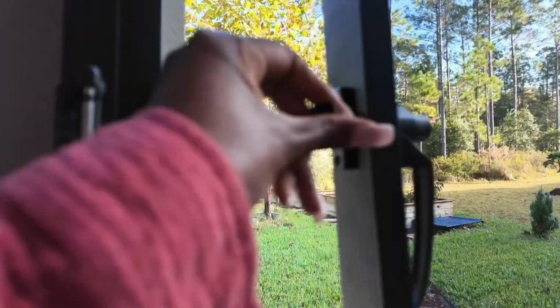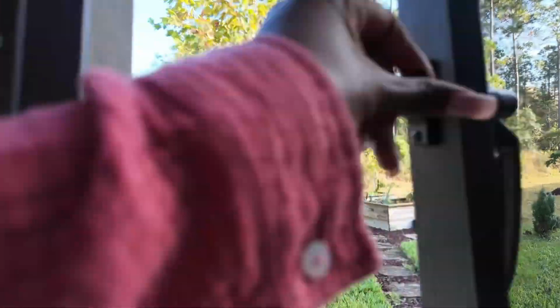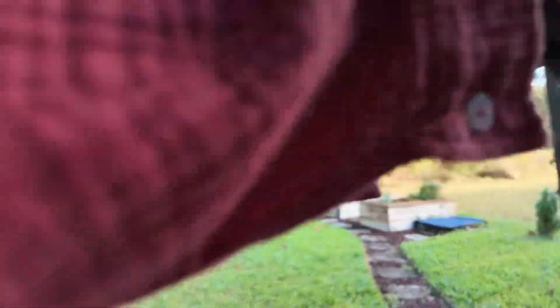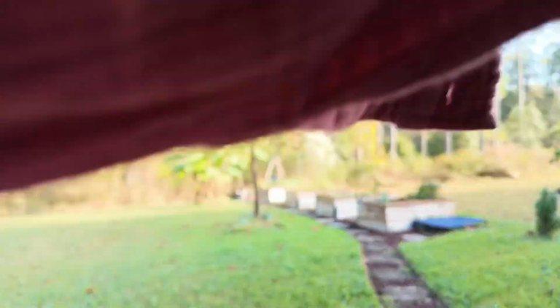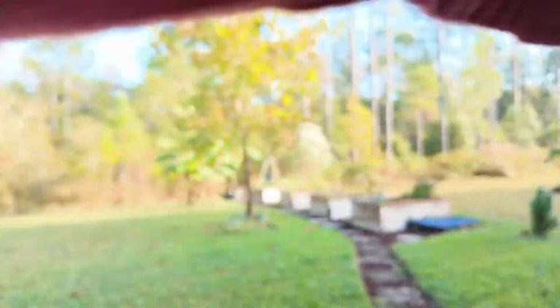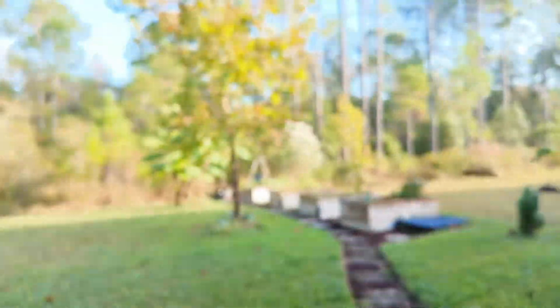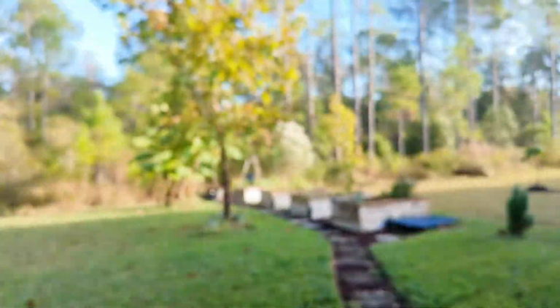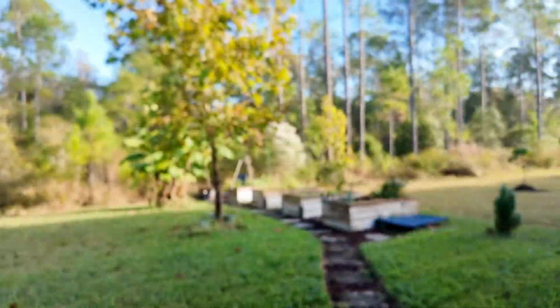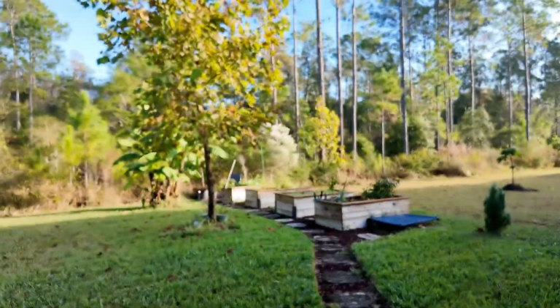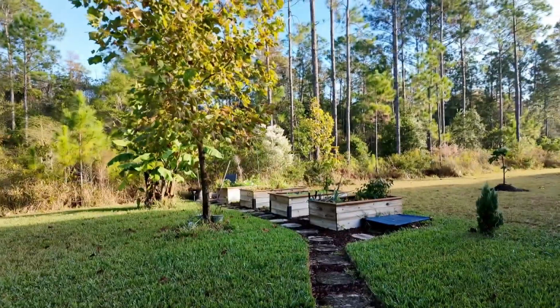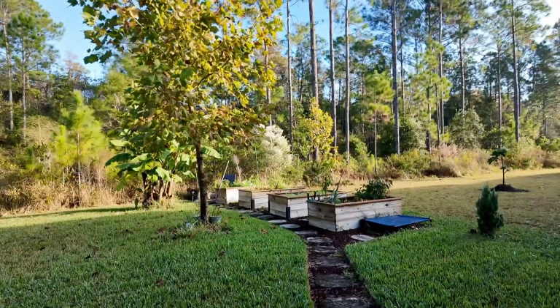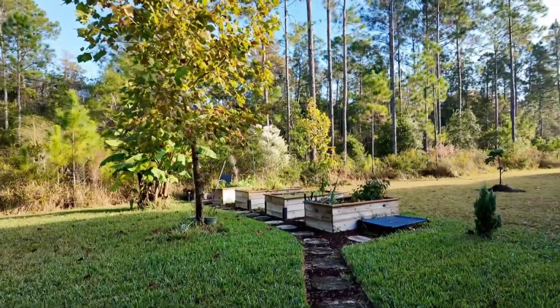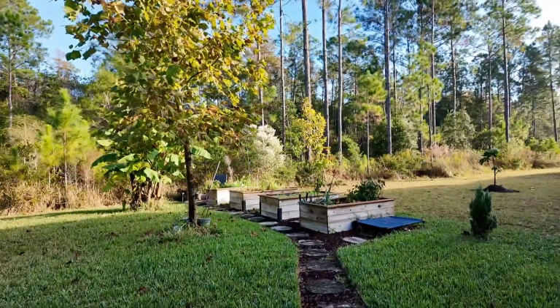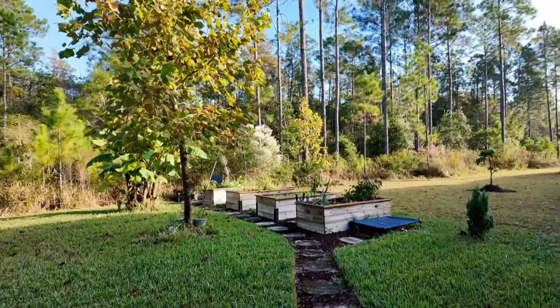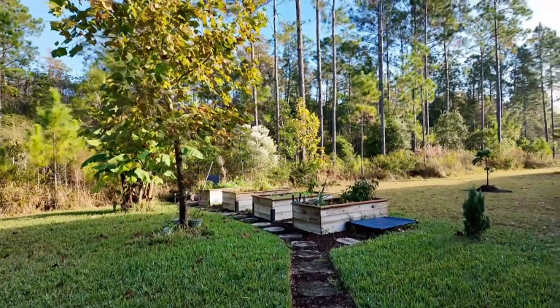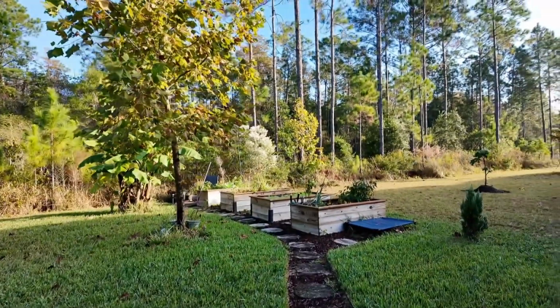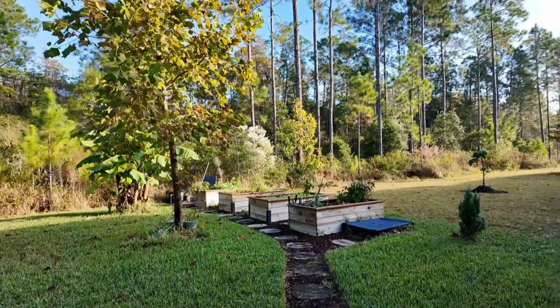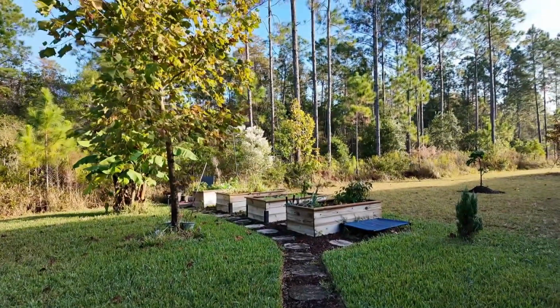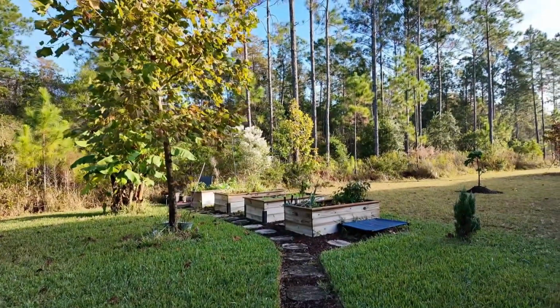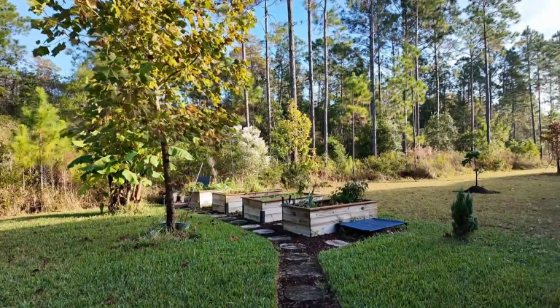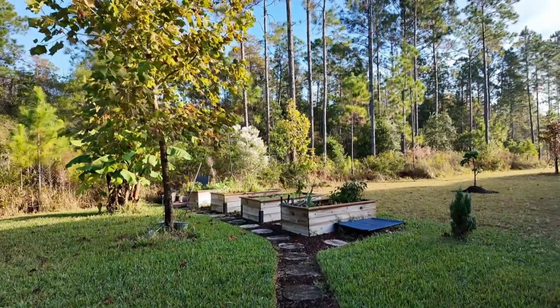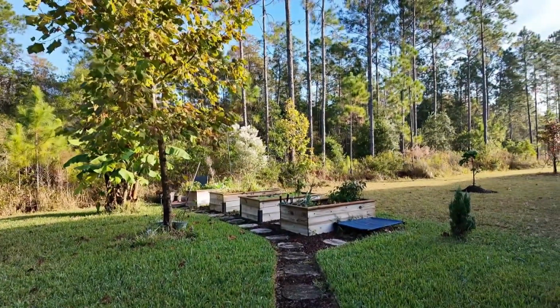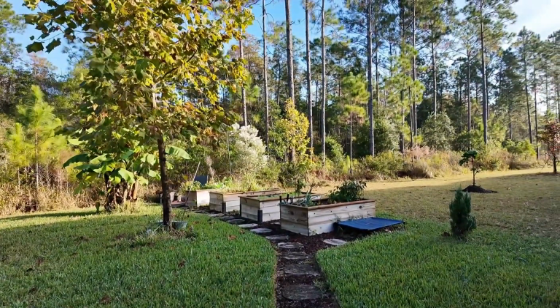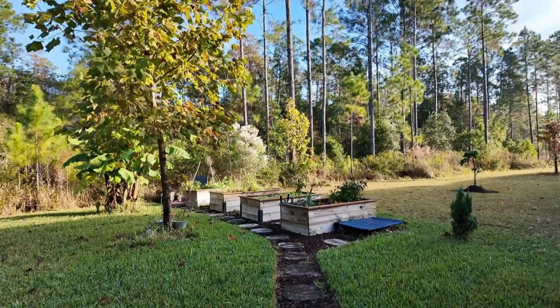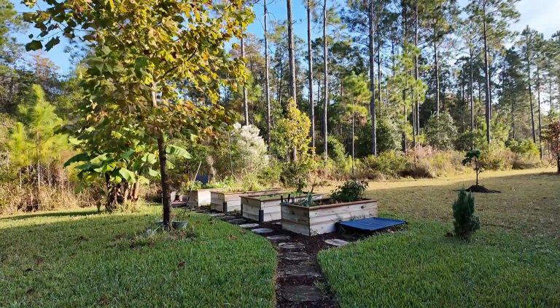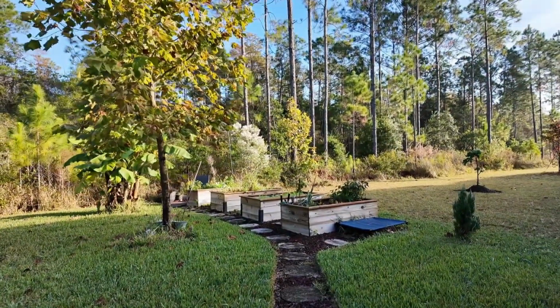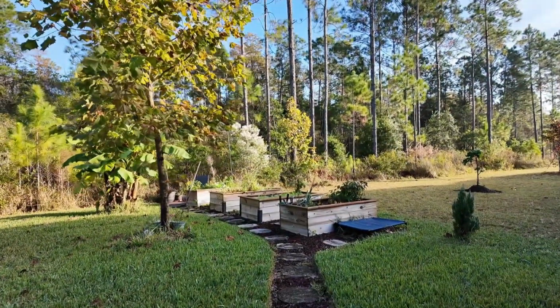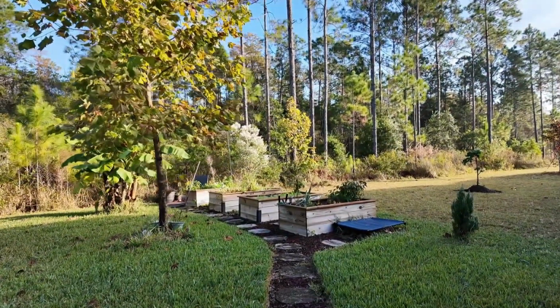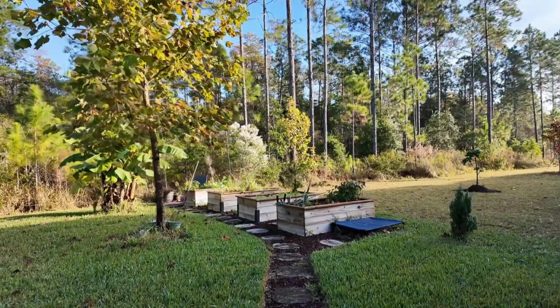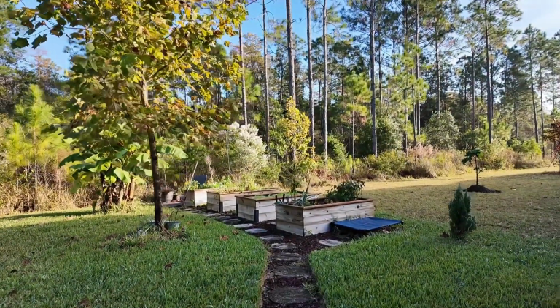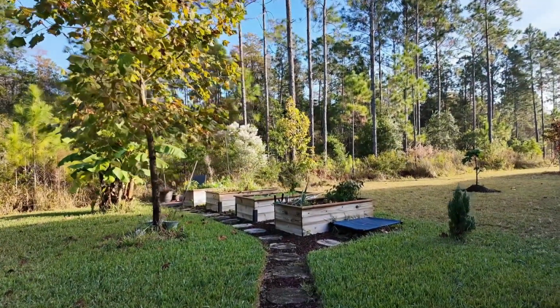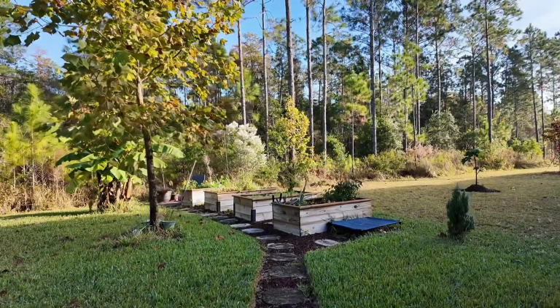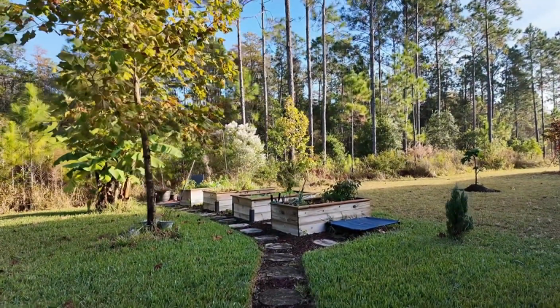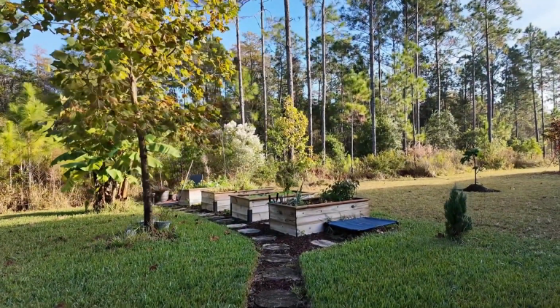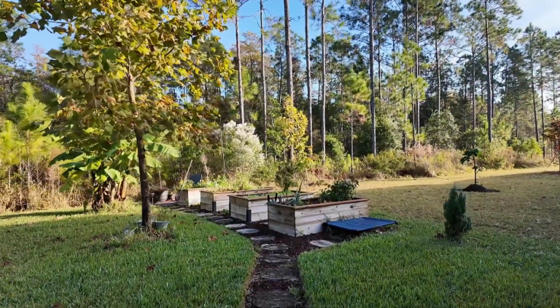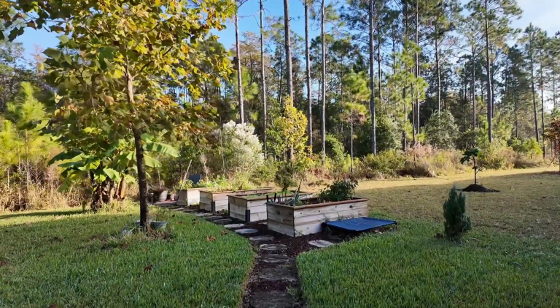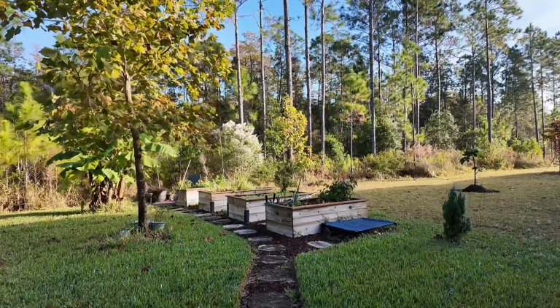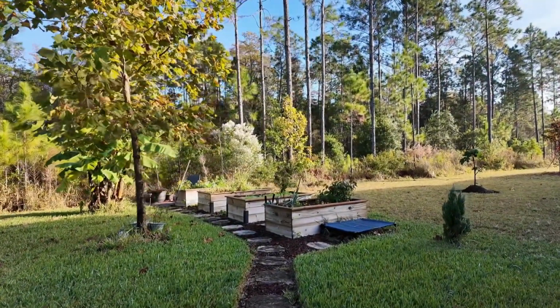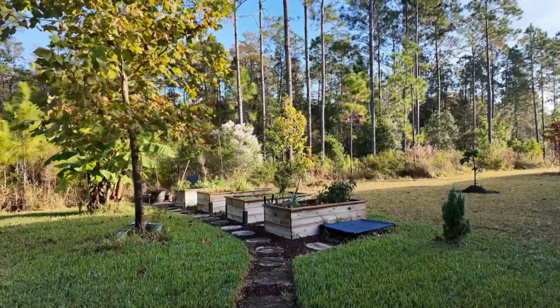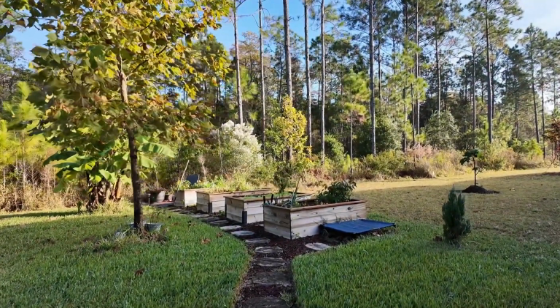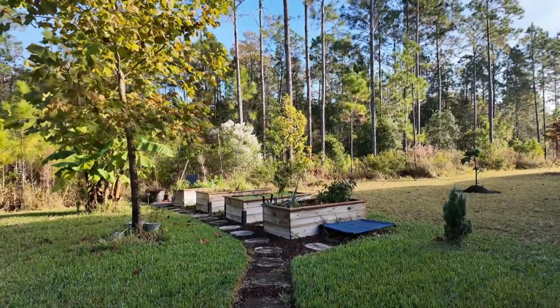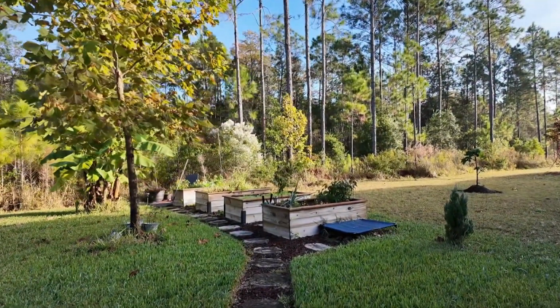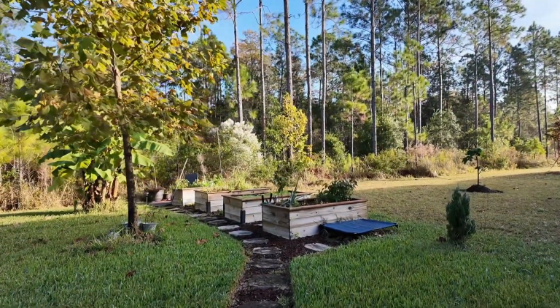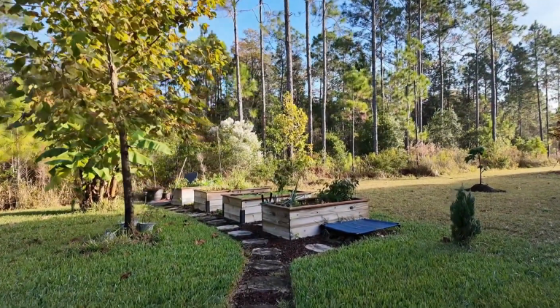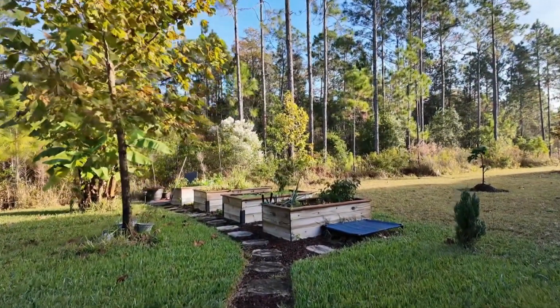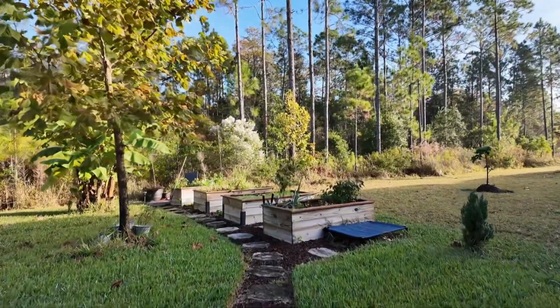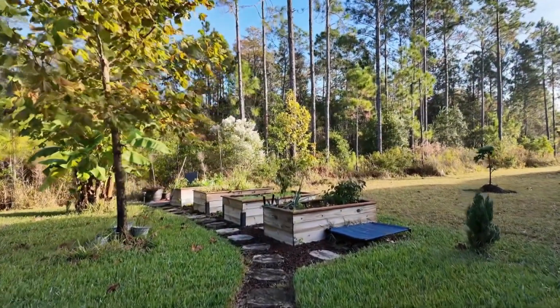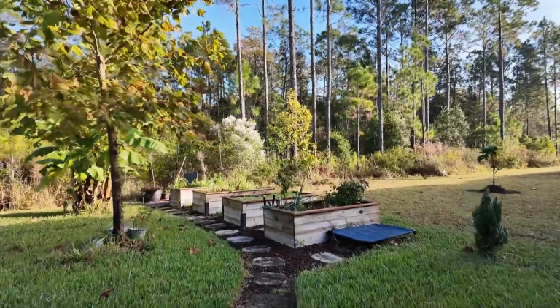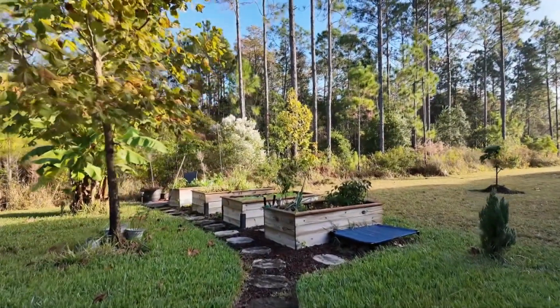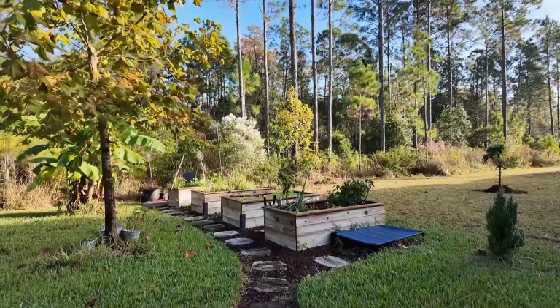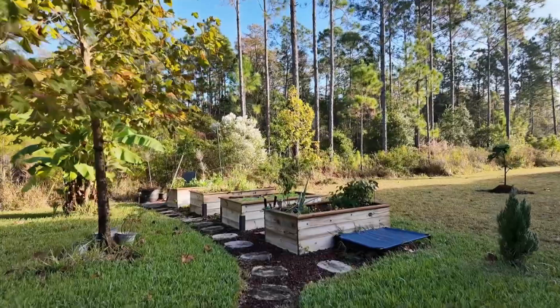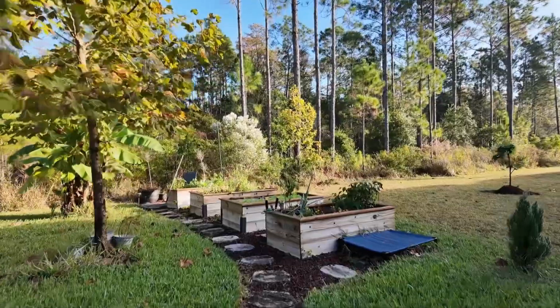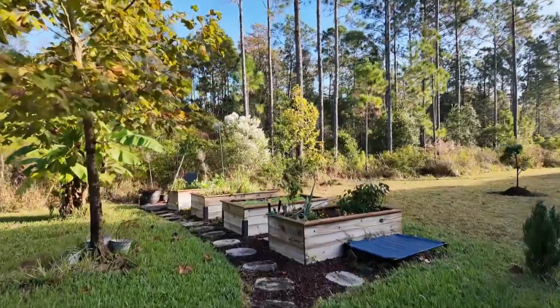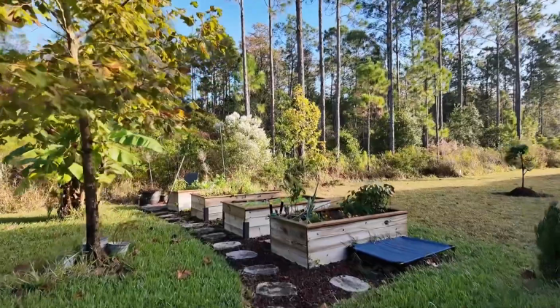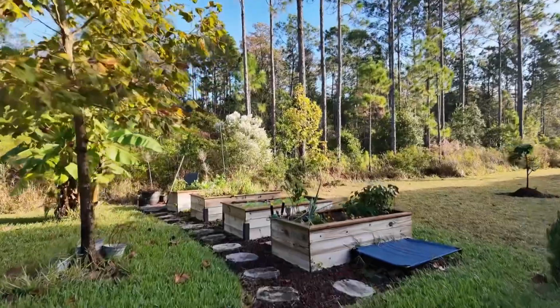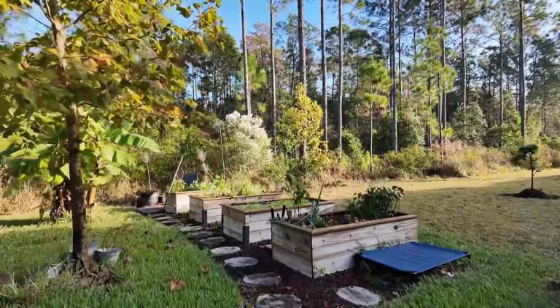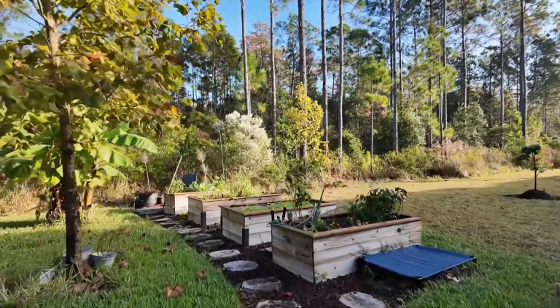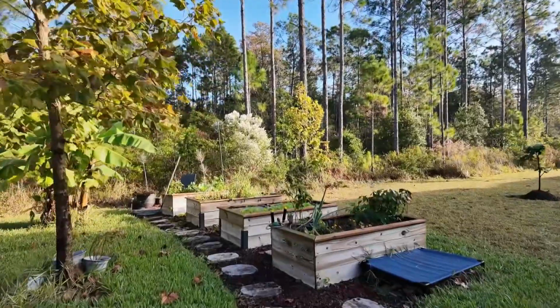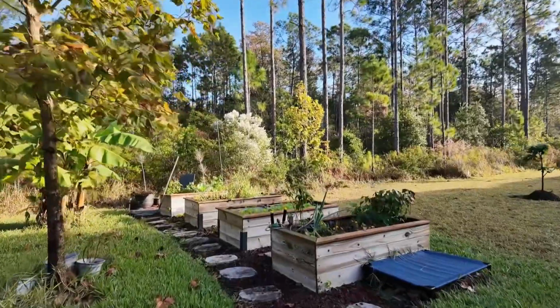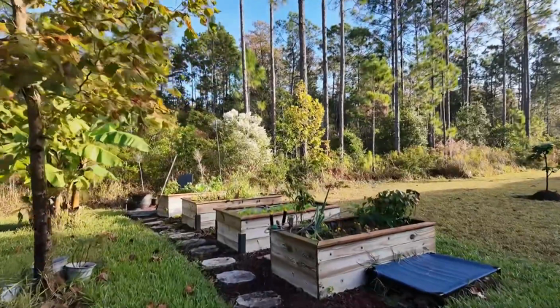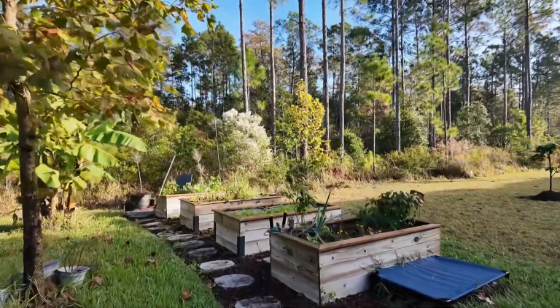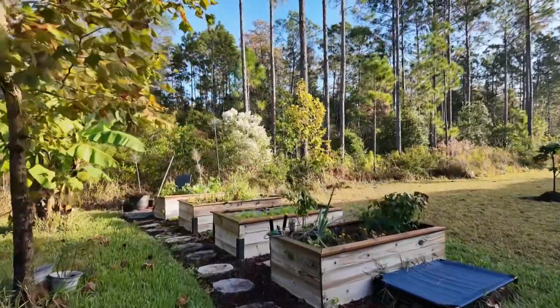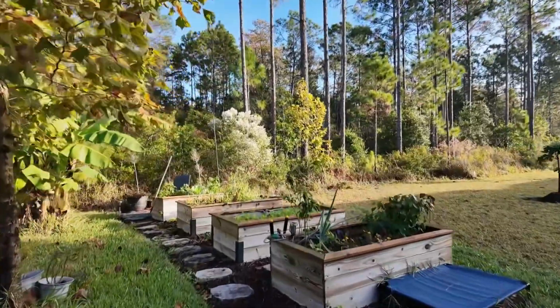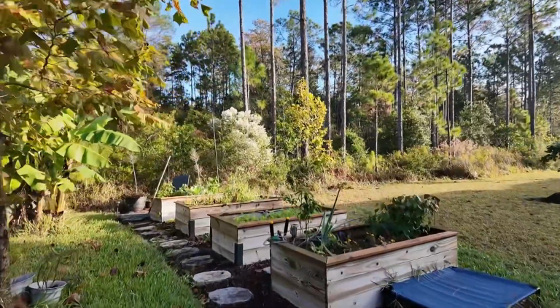Welcome back to the channel. It is finally time to harvest these sweet potatoes, so let's check out the garden.